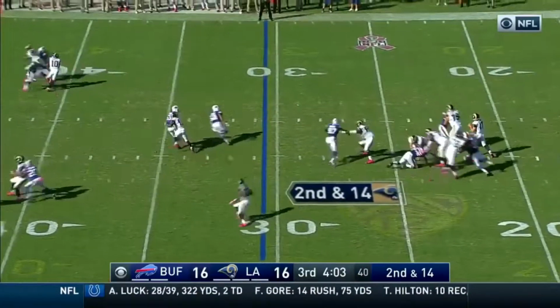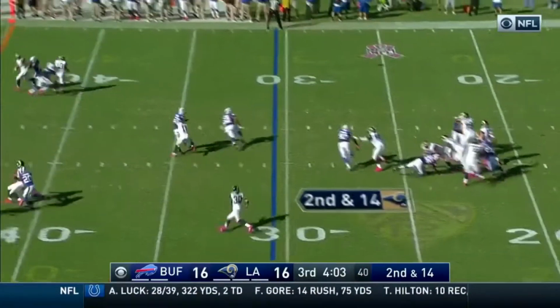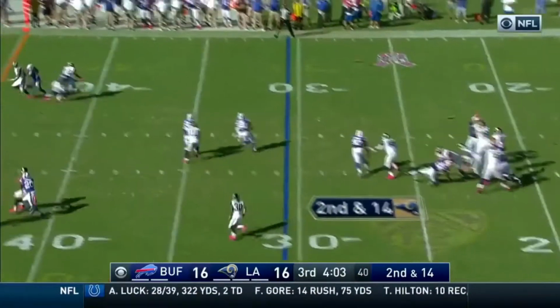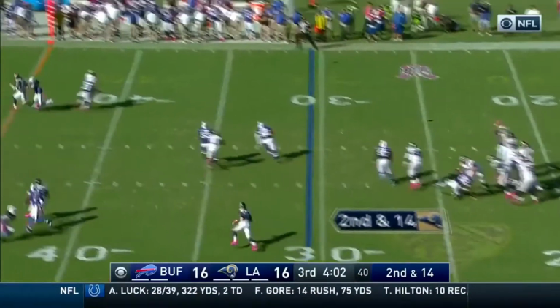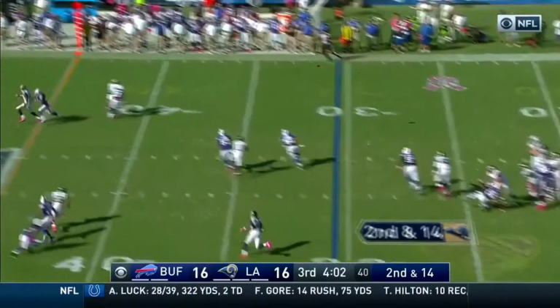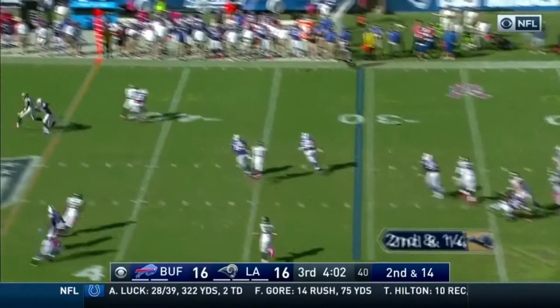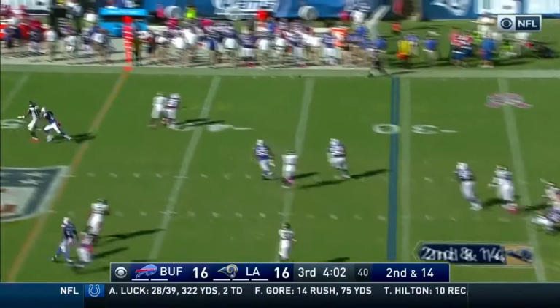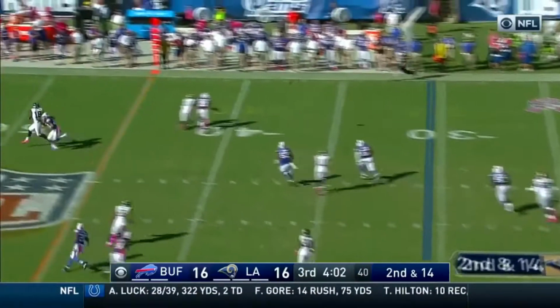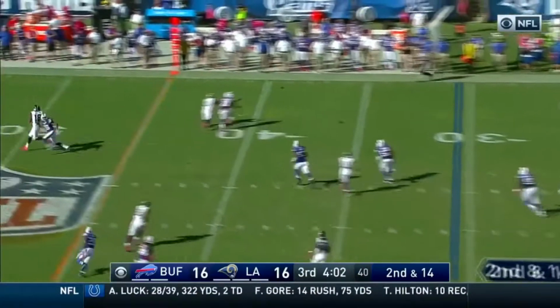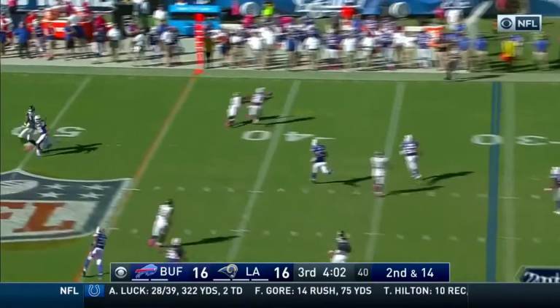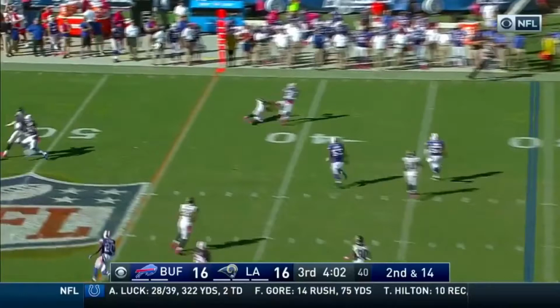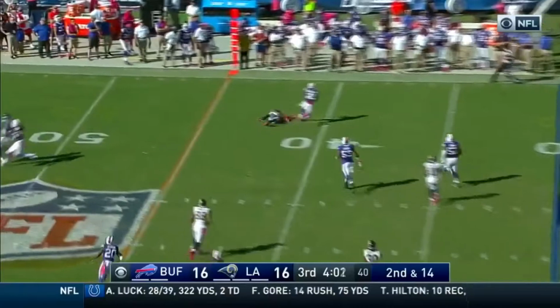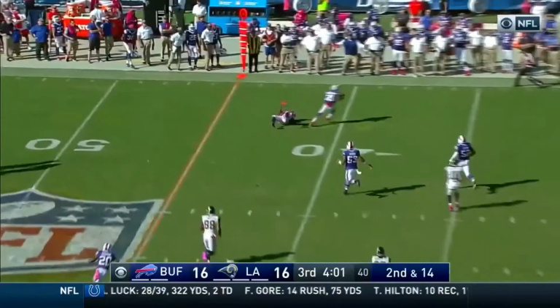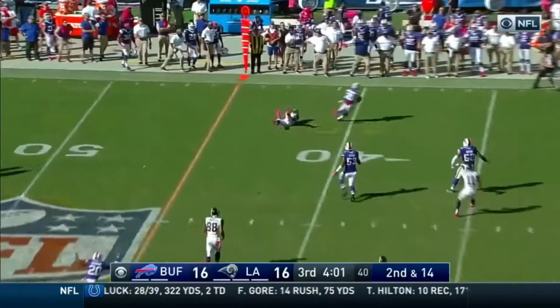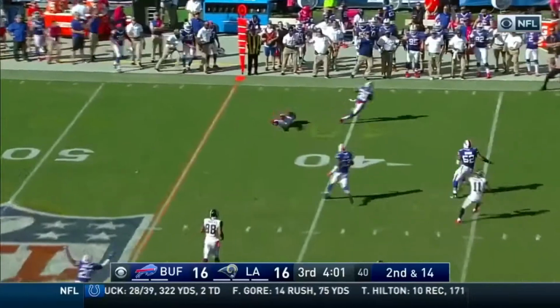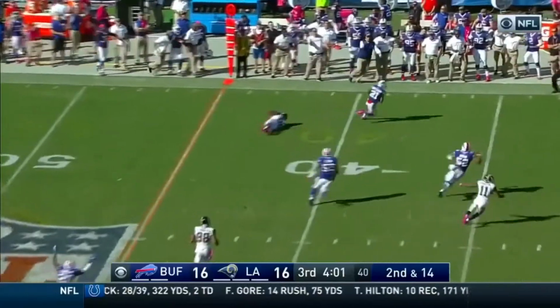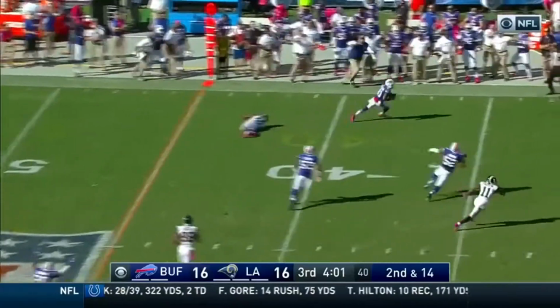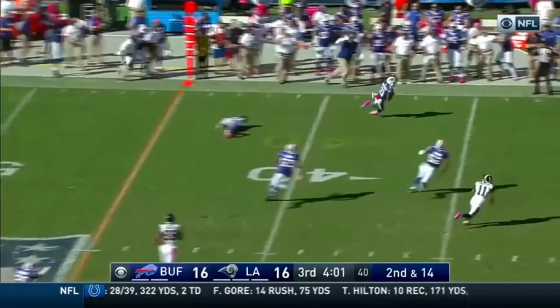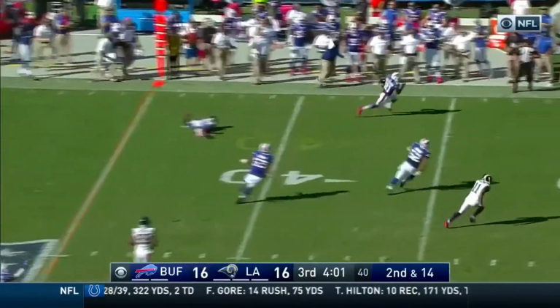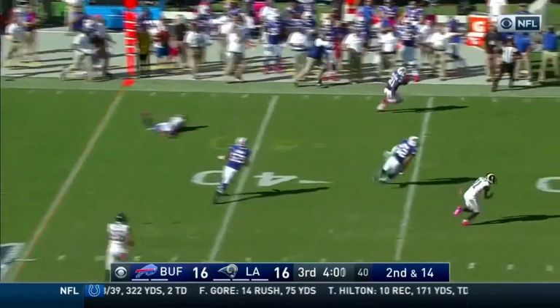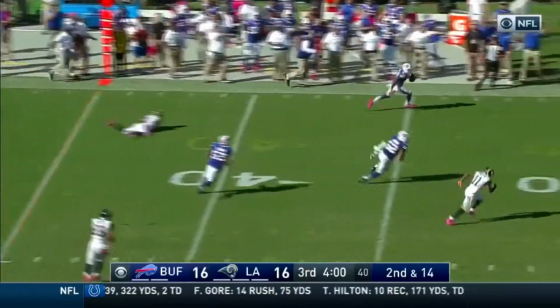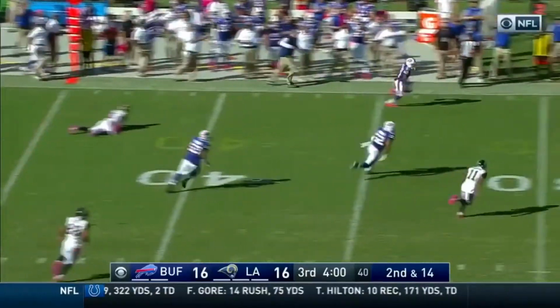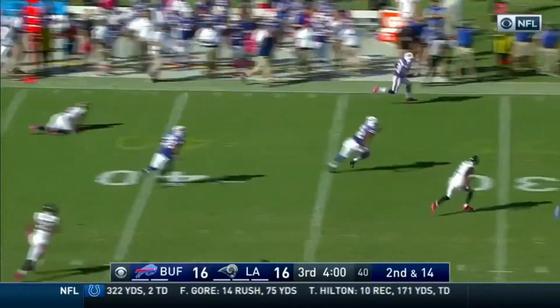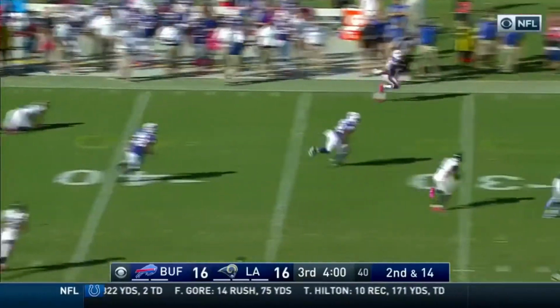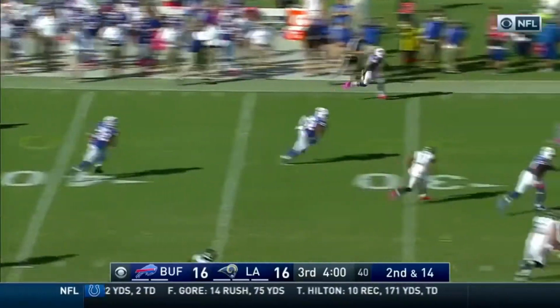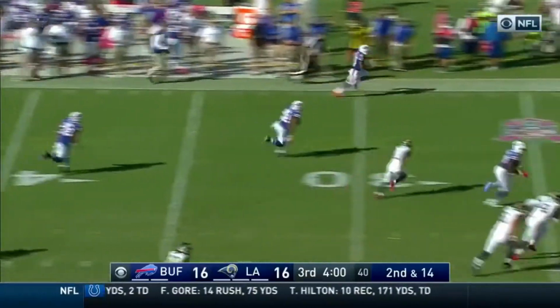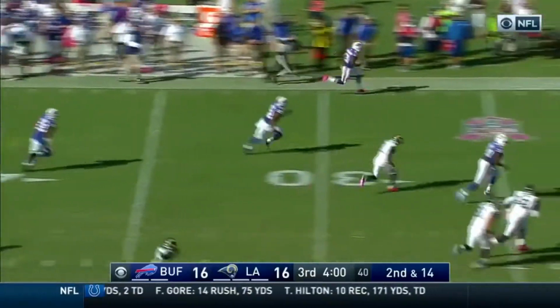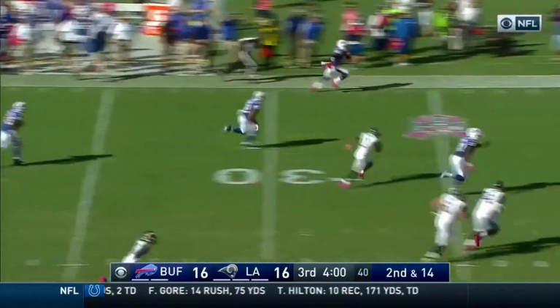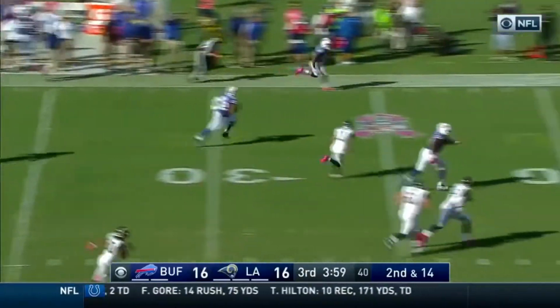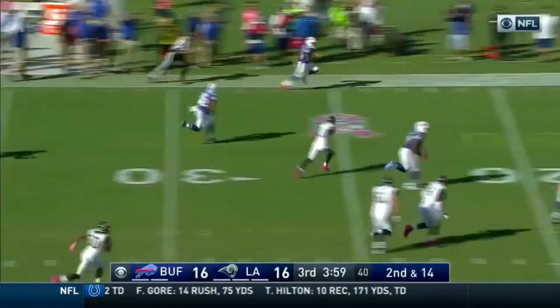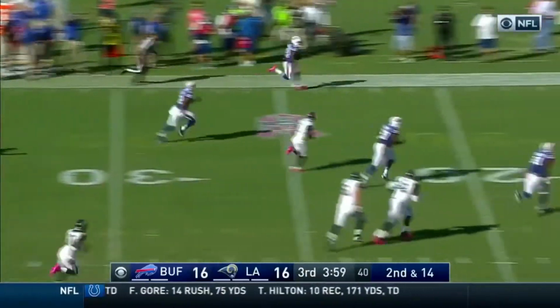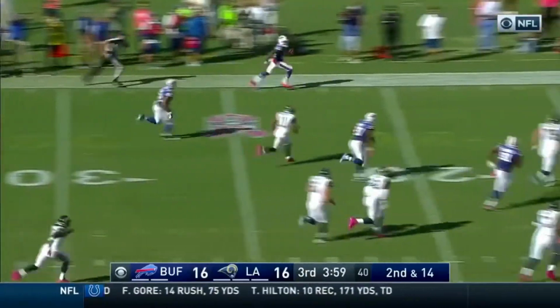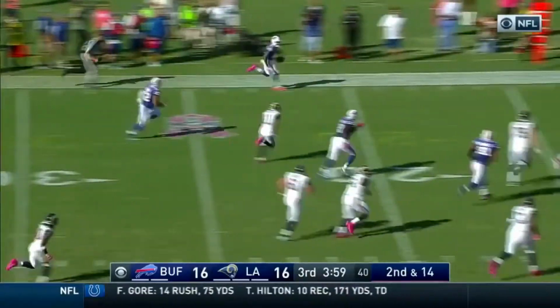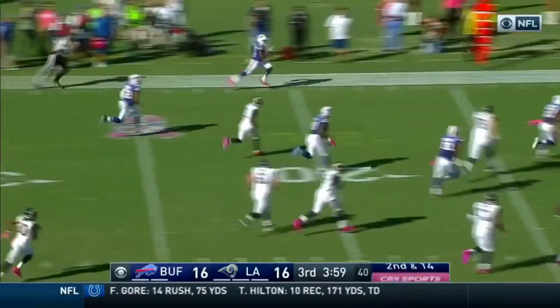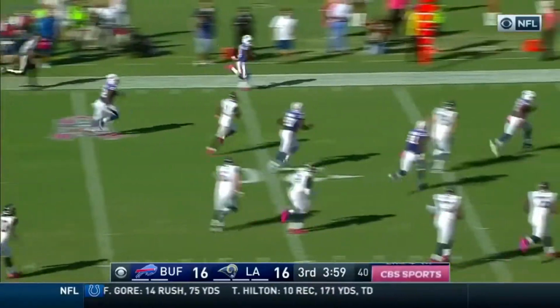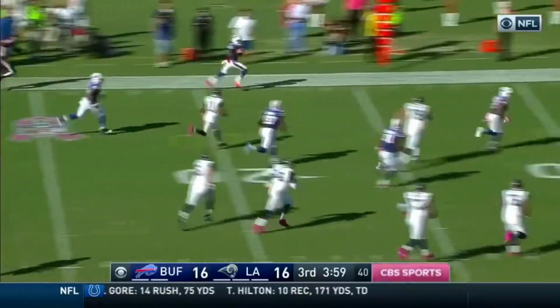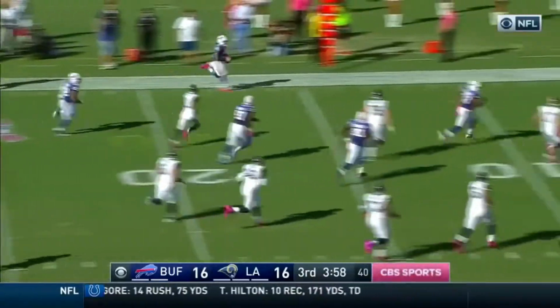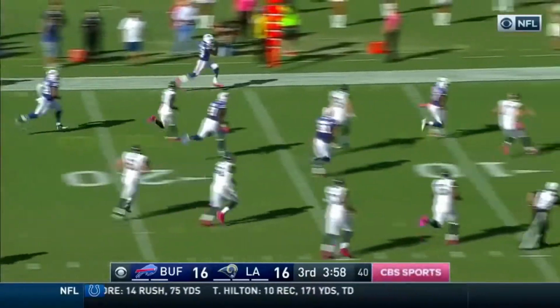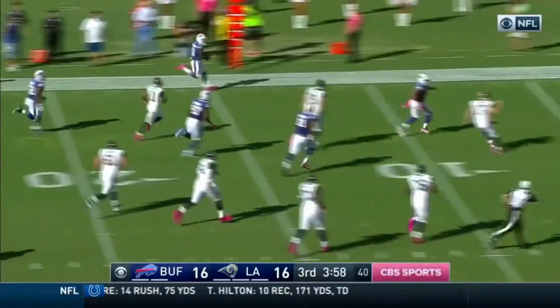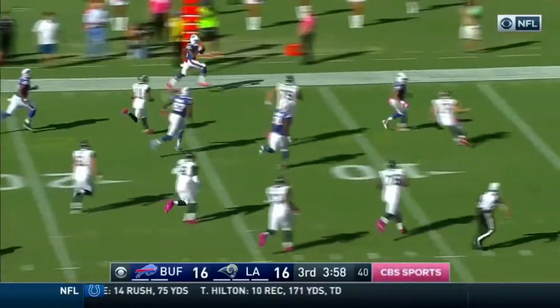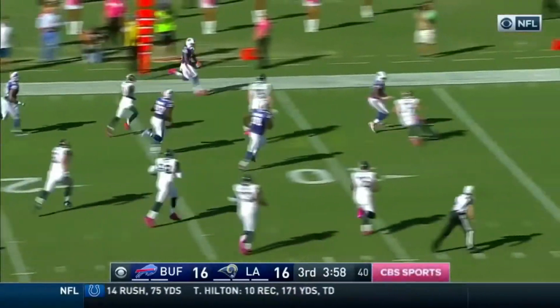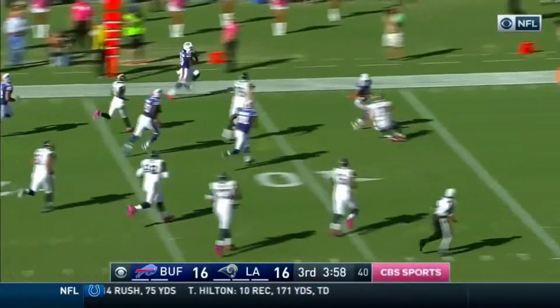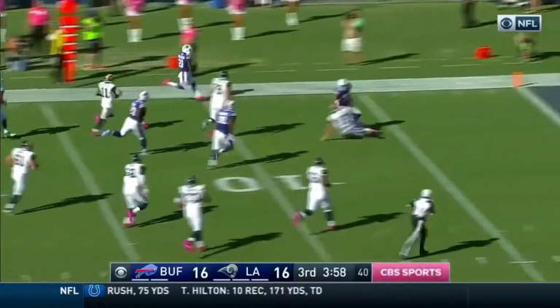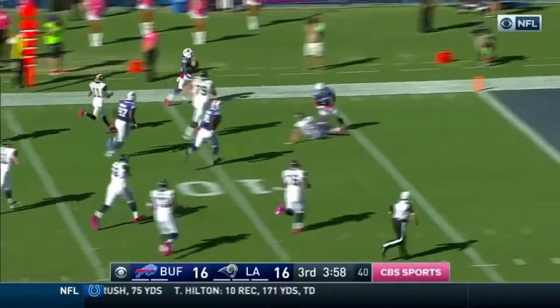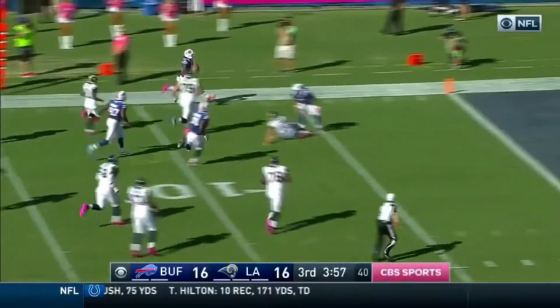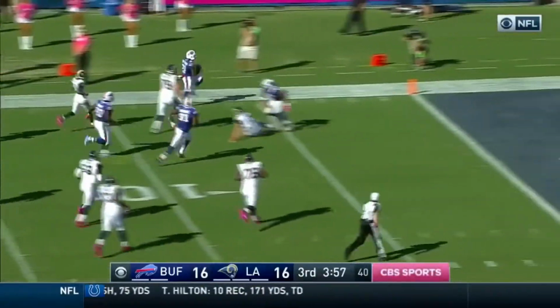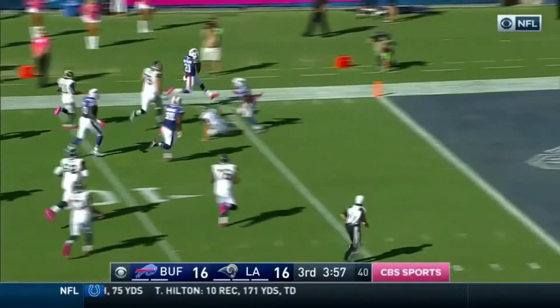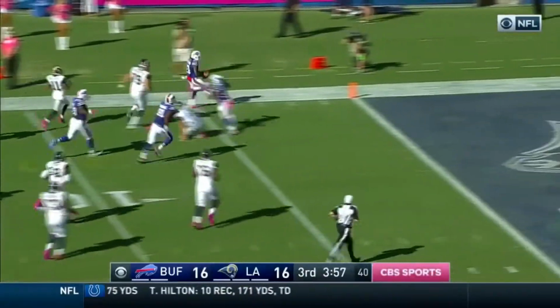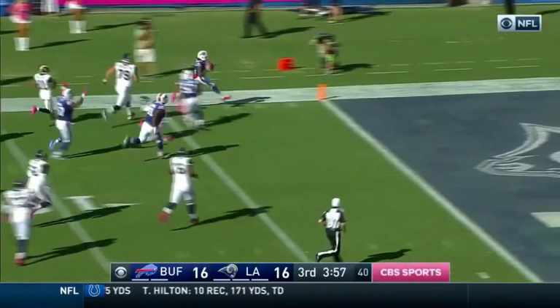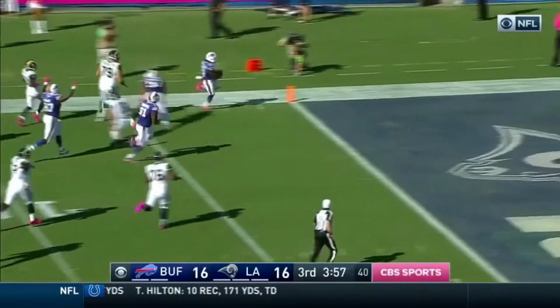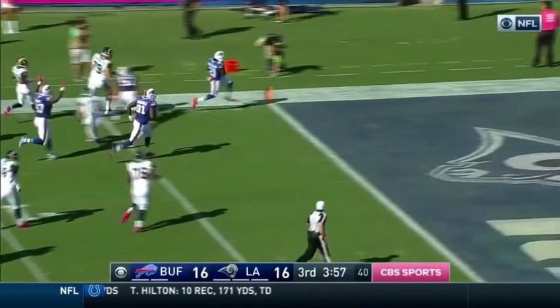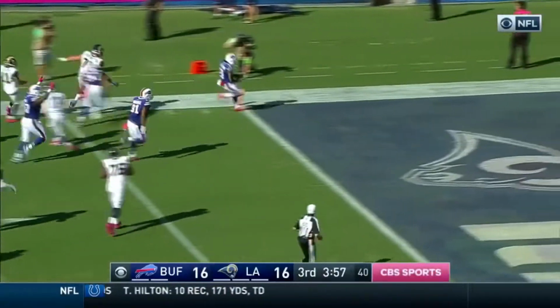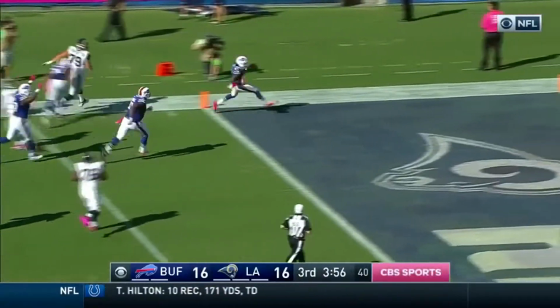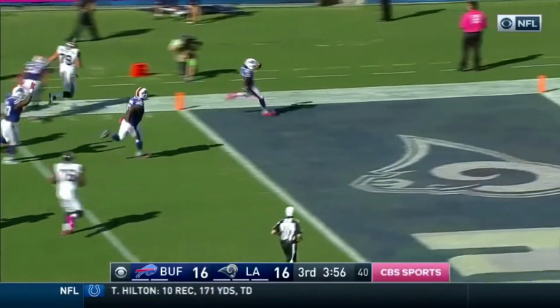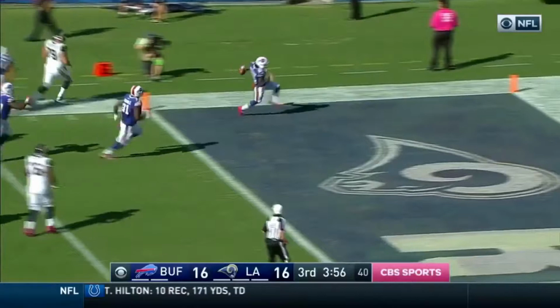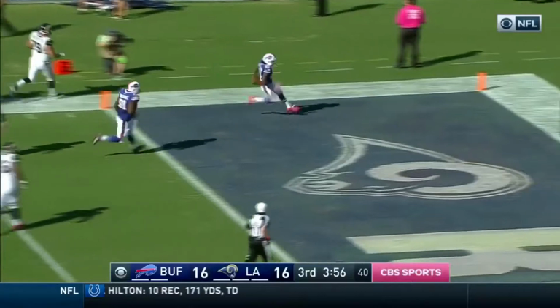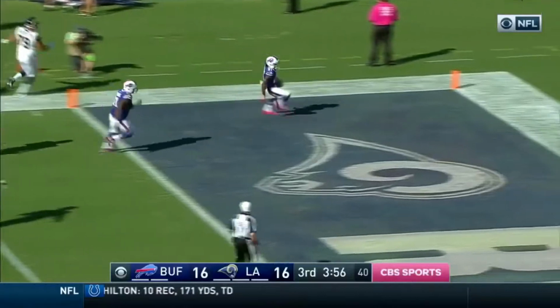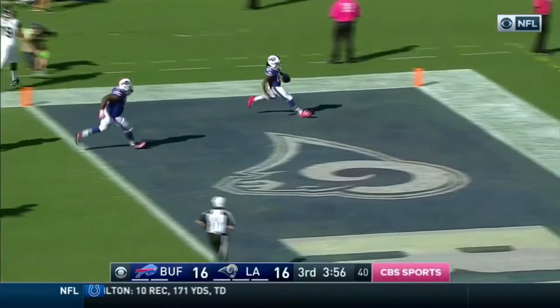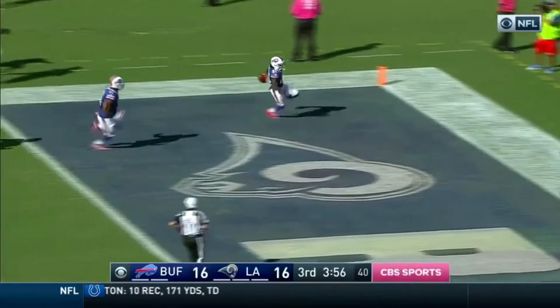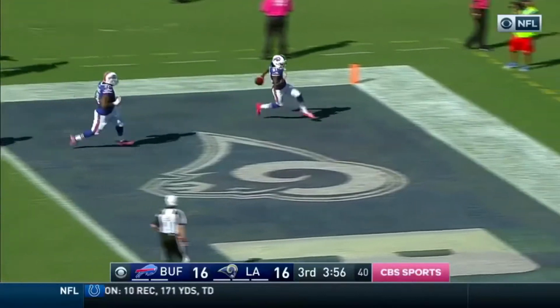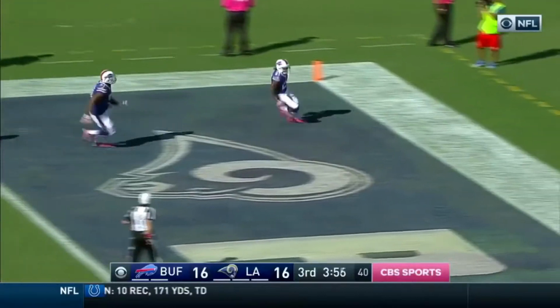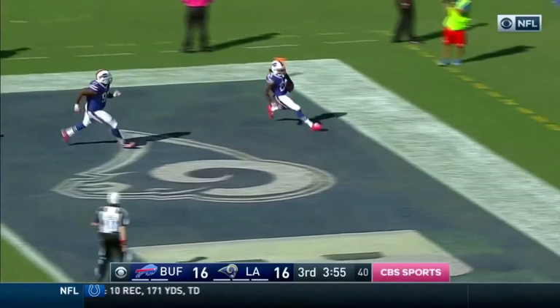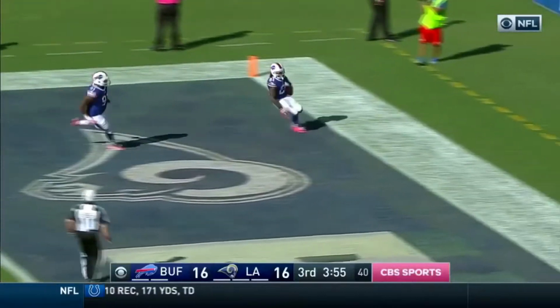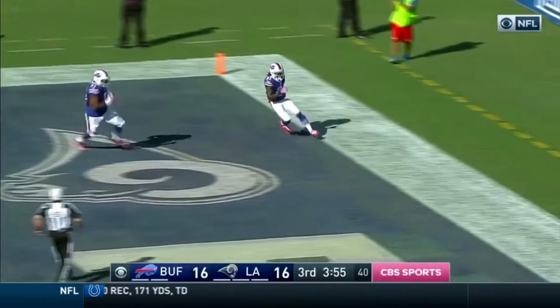Havenstein with the block at right tackle. Oh, it's picked up on the play by Roby Coleman — and there he goes, a block into the house!